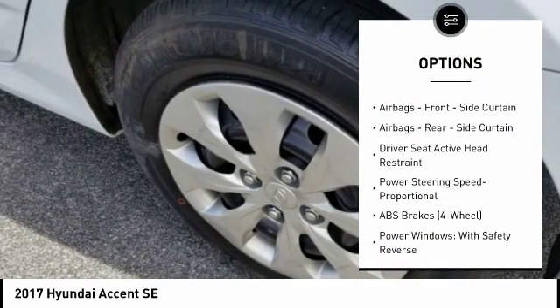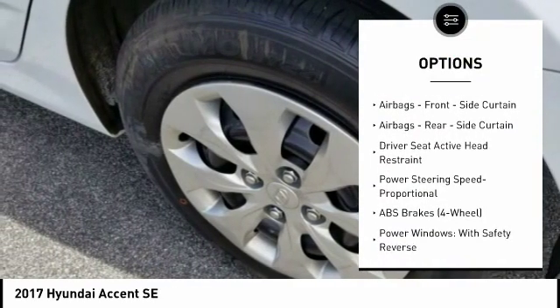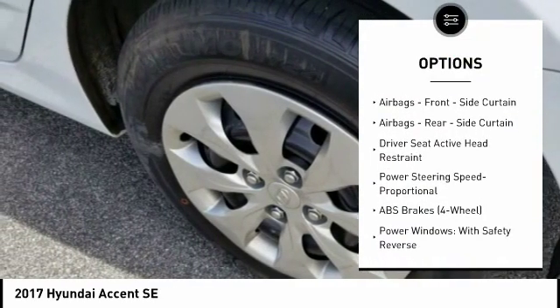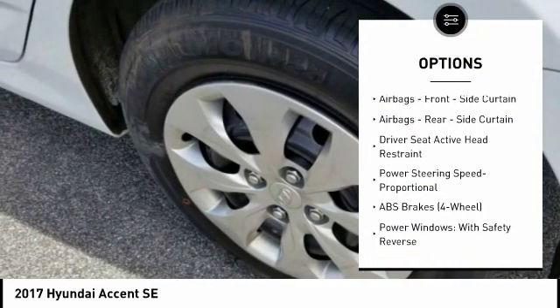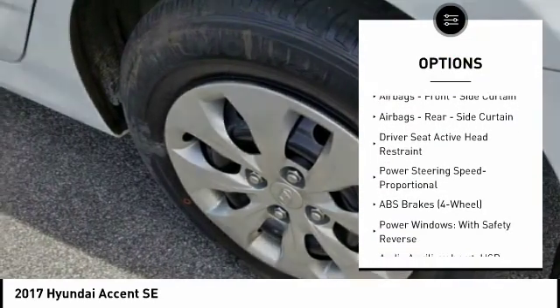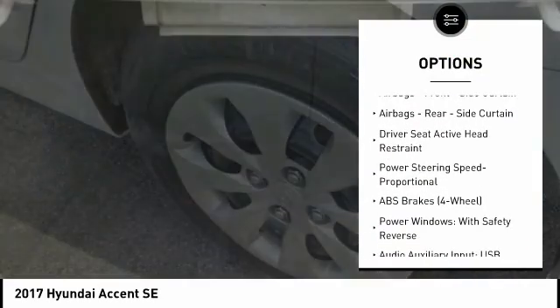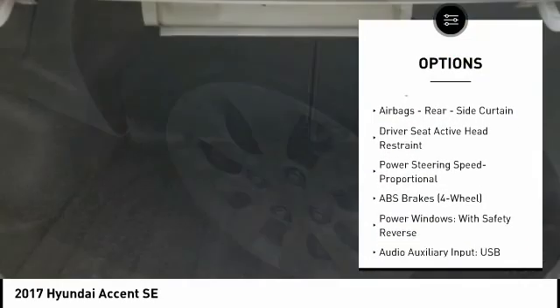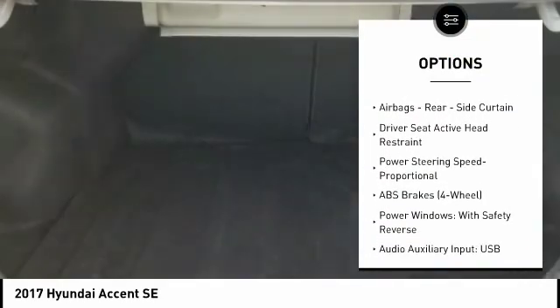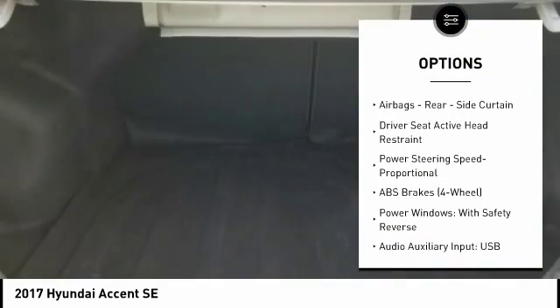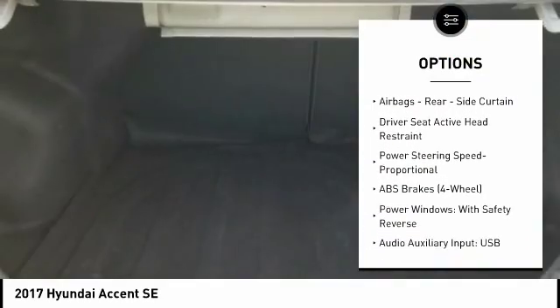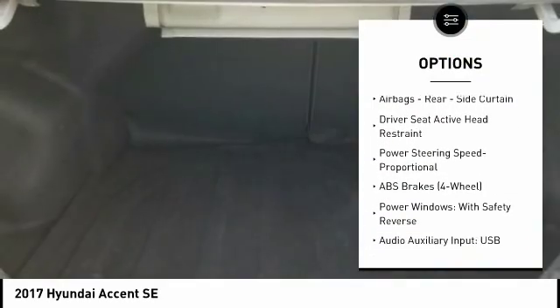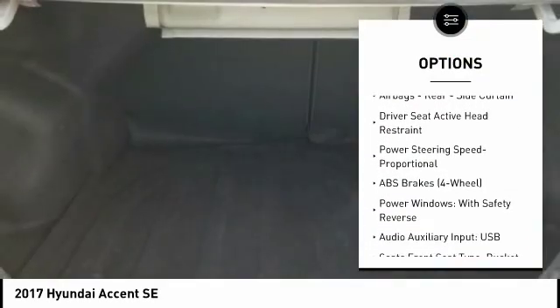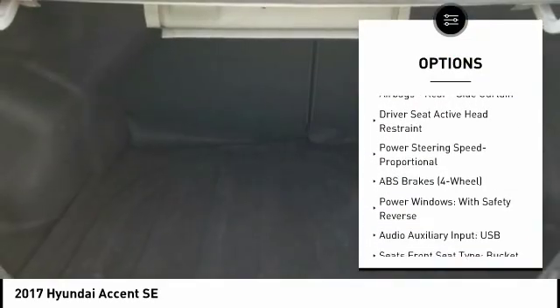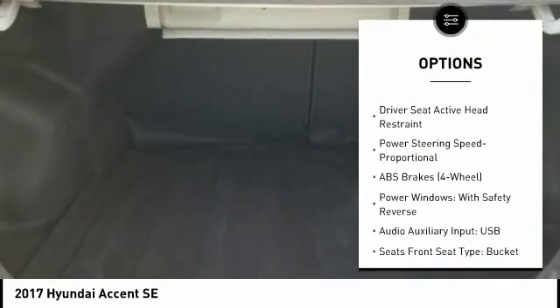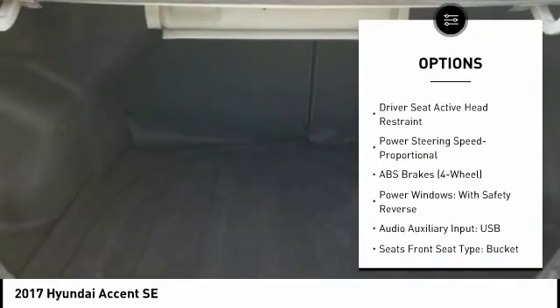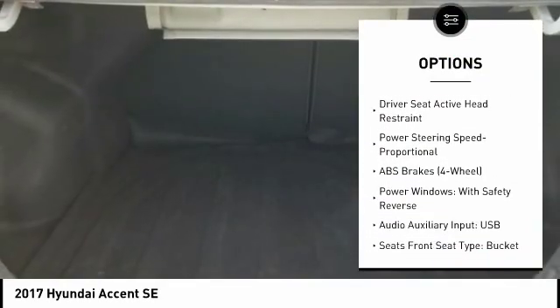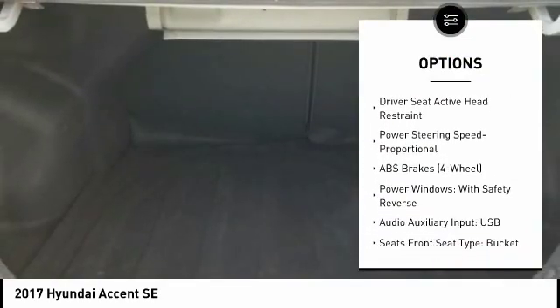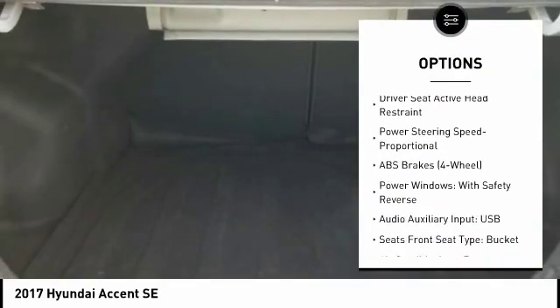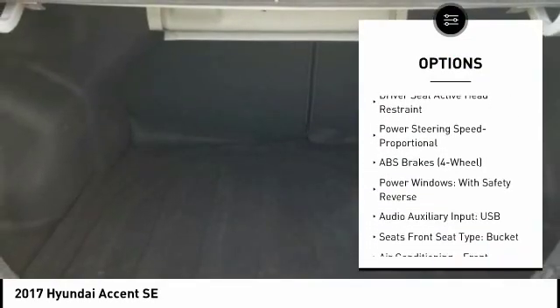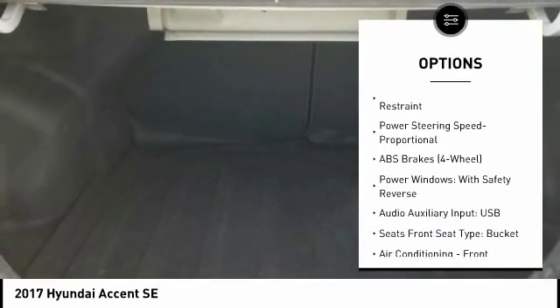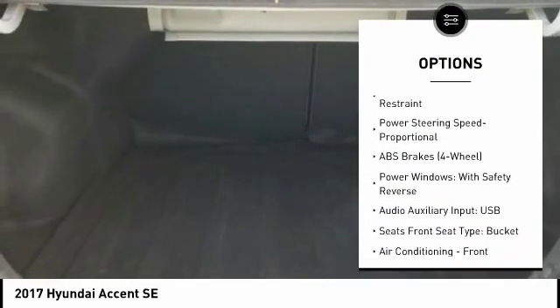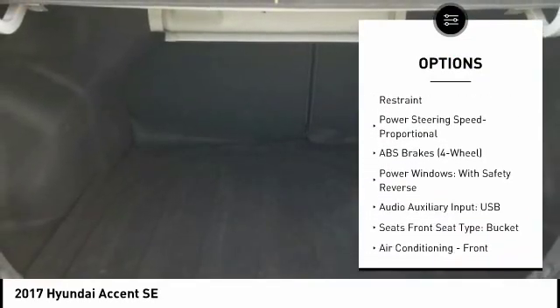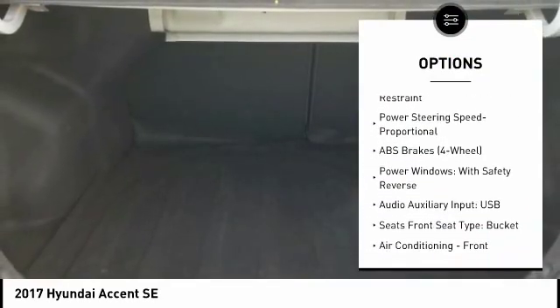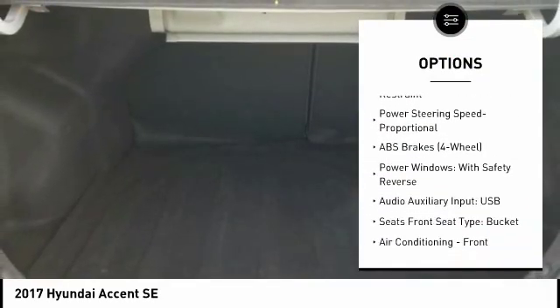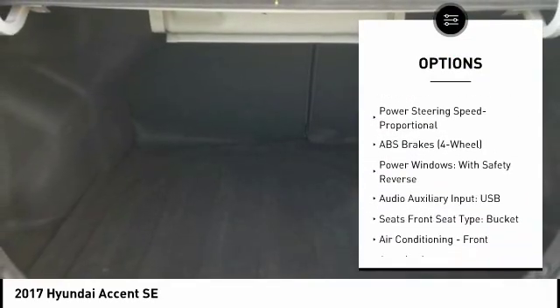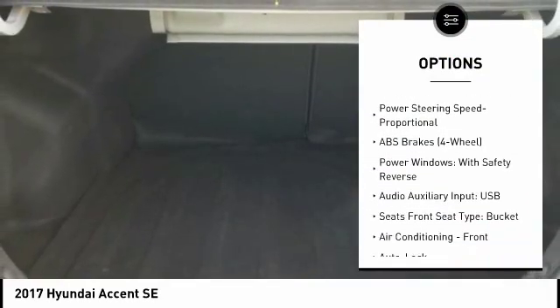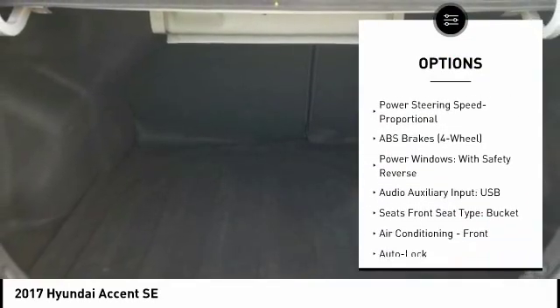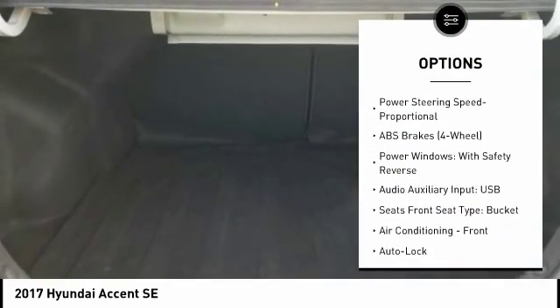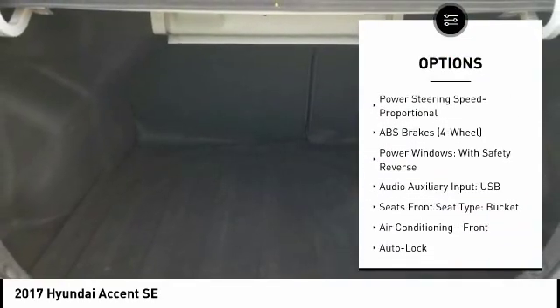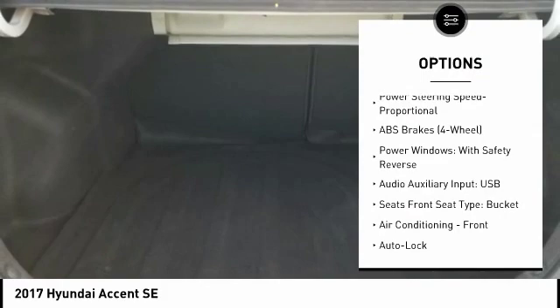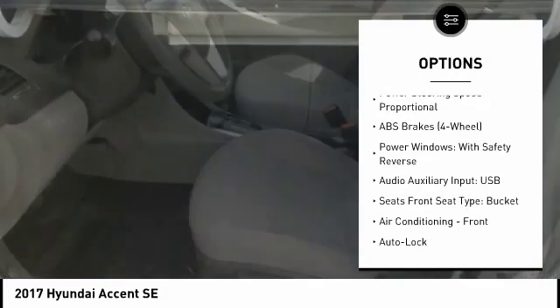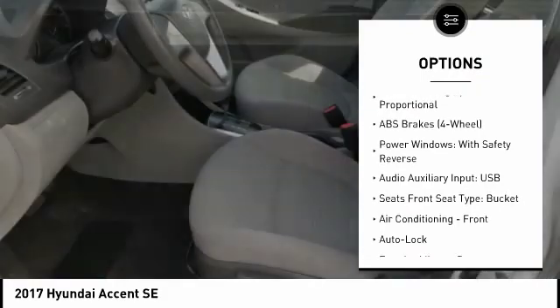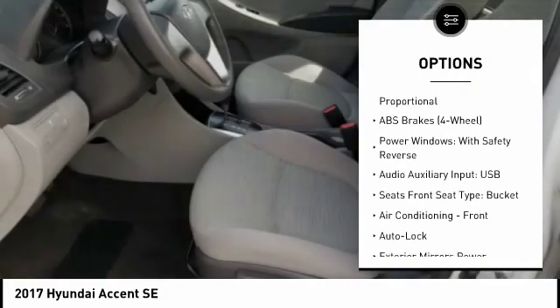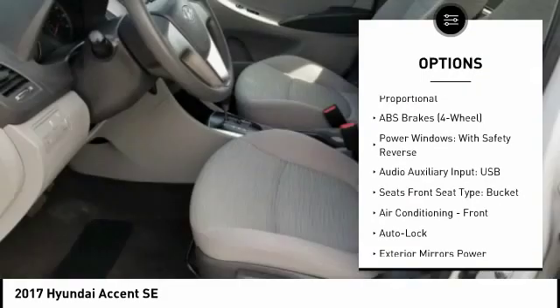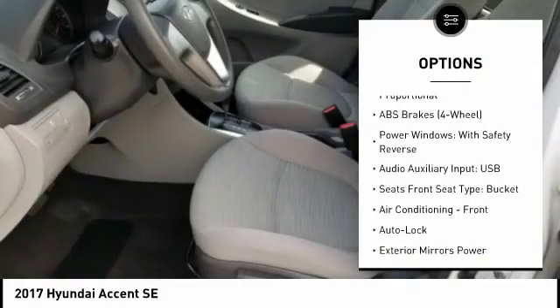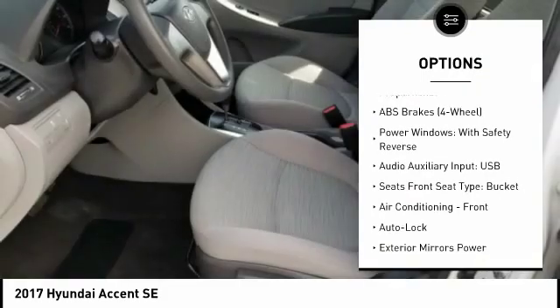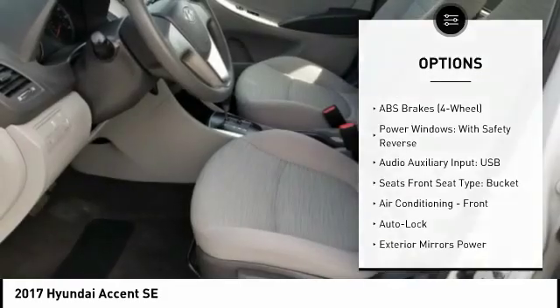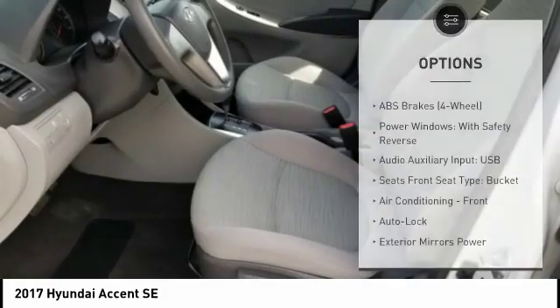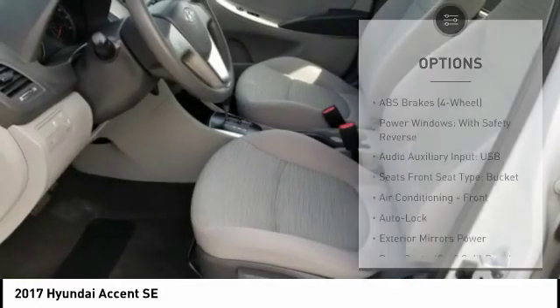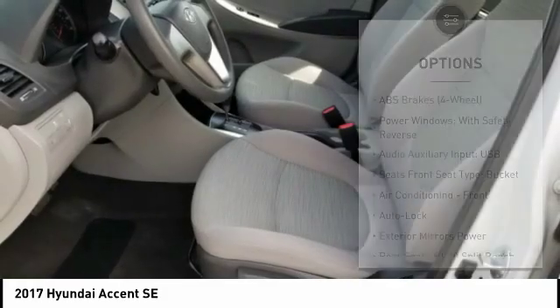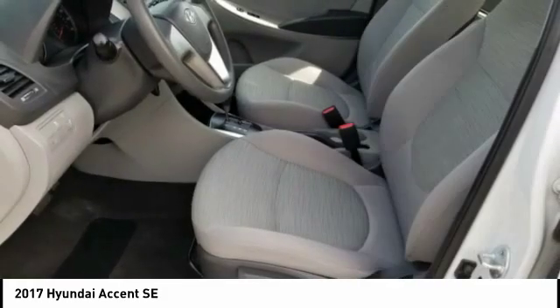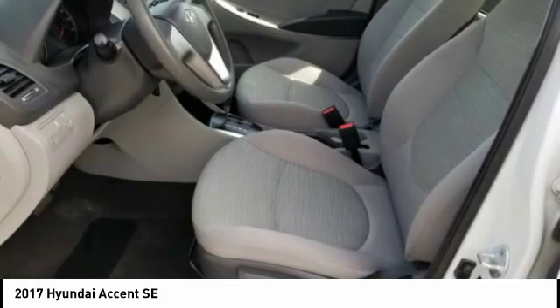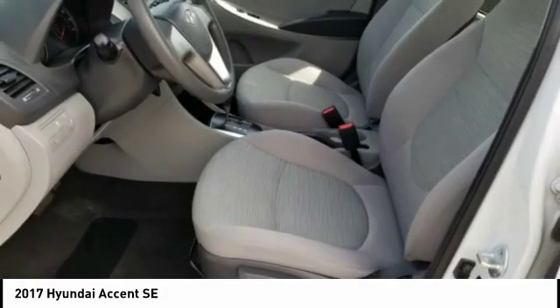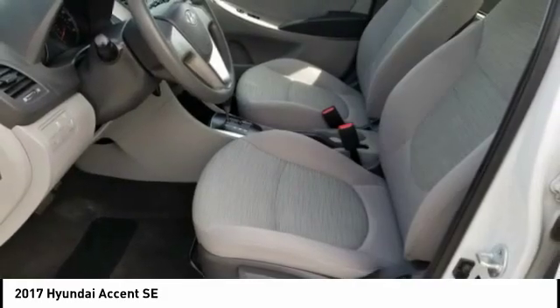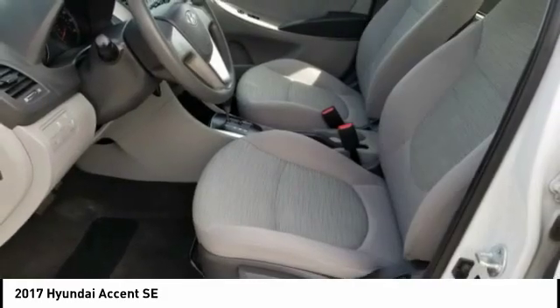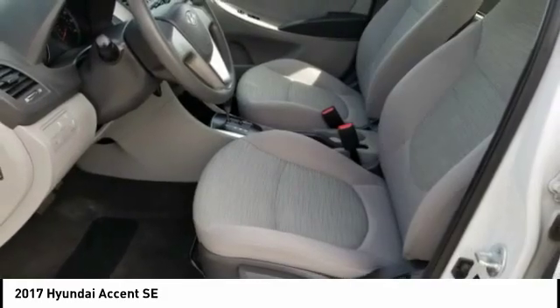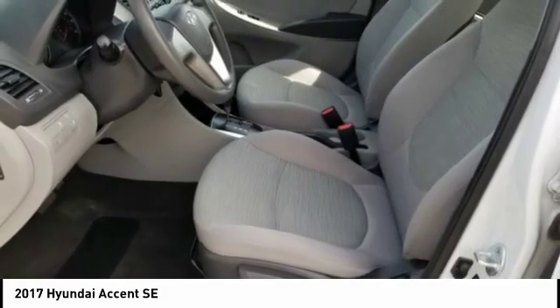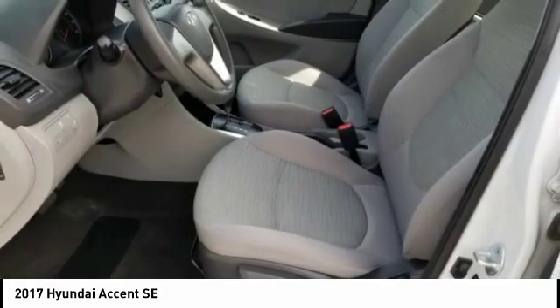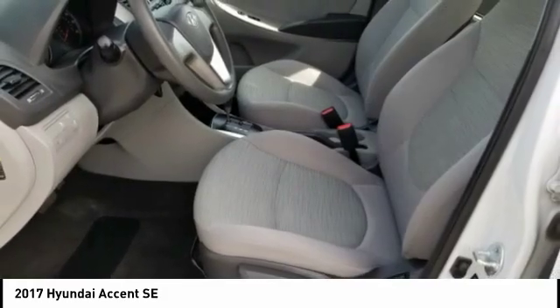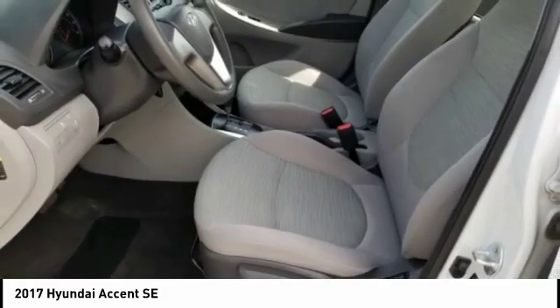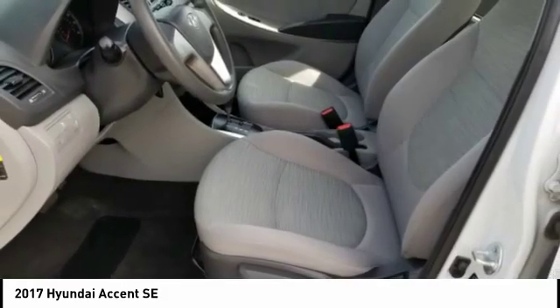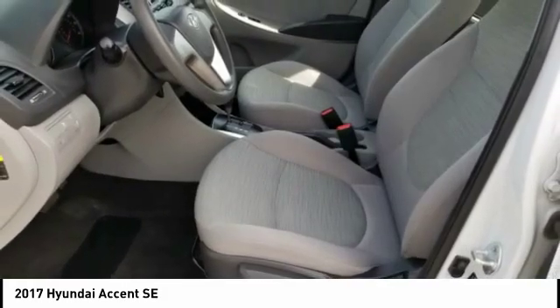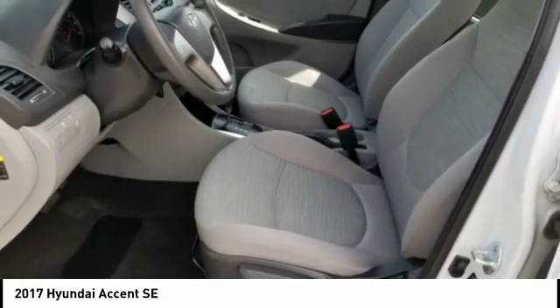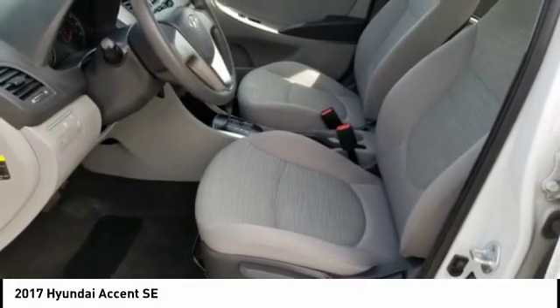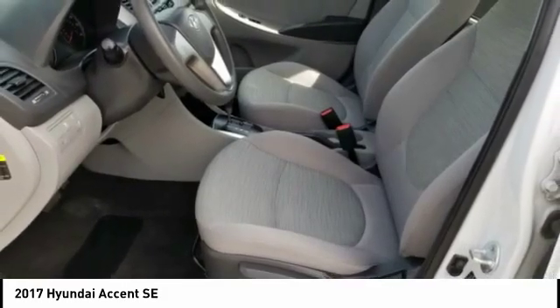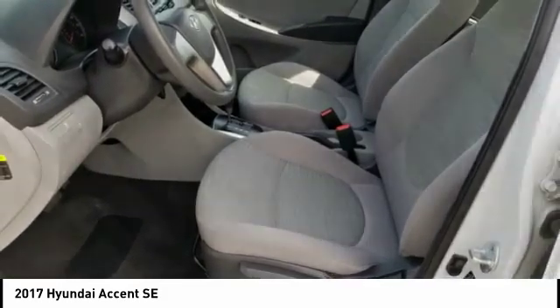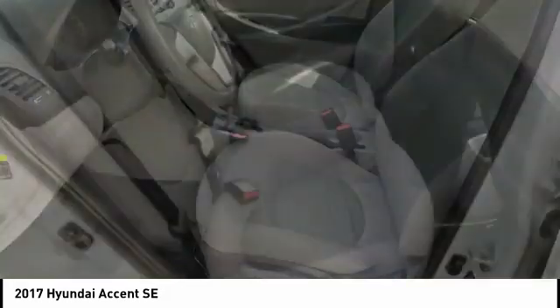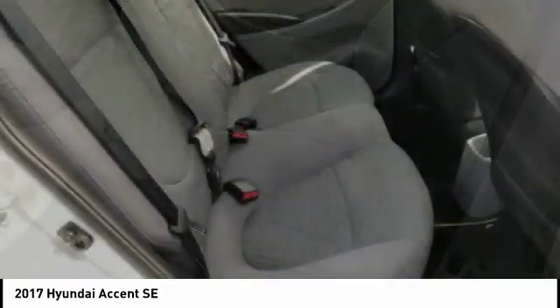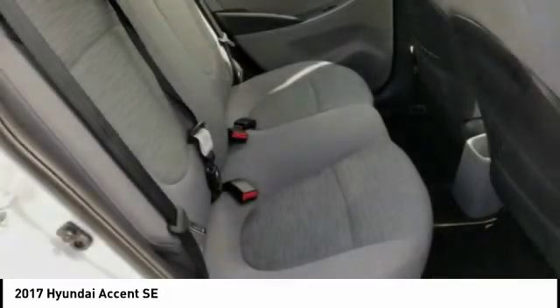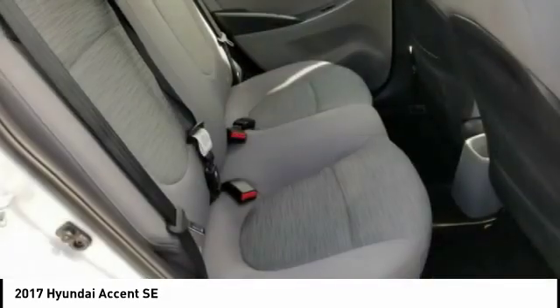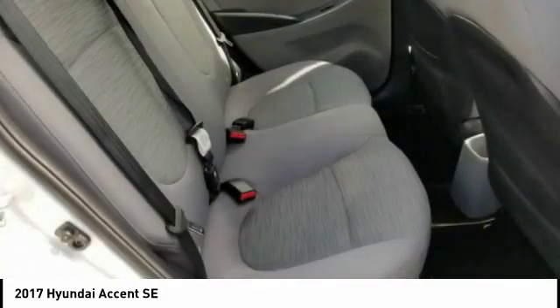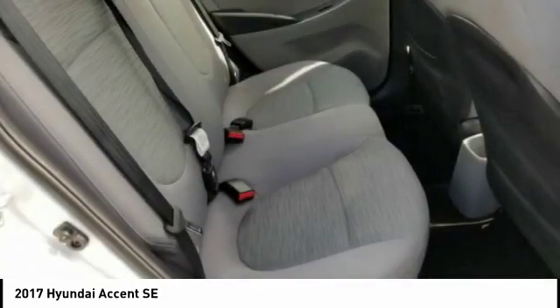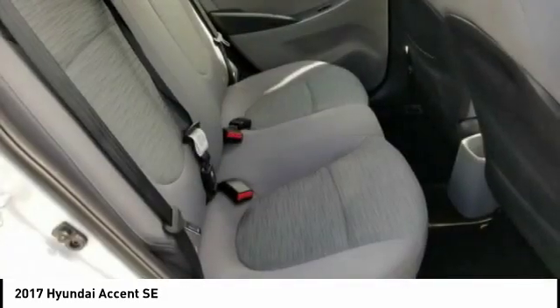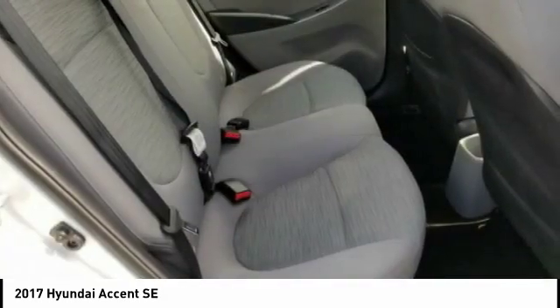Clock, child safety locks, power brakes, cargo area light, tachometer, and electronic brake force distribution.